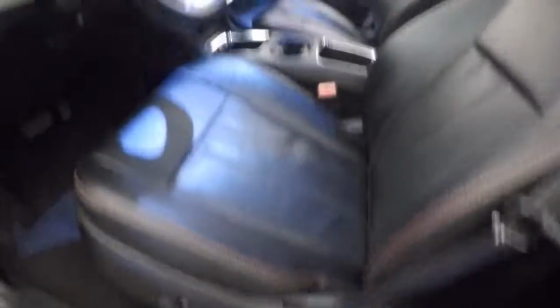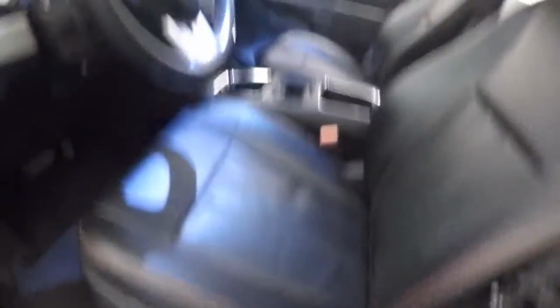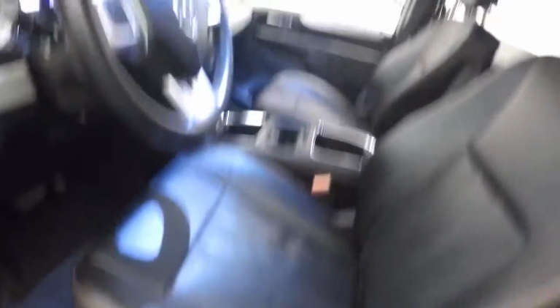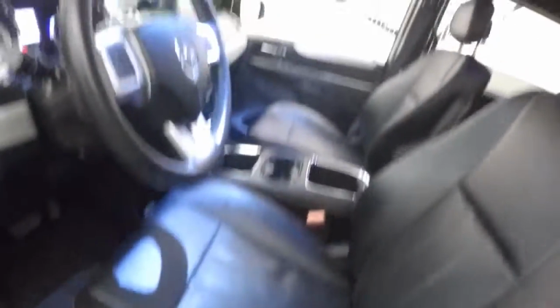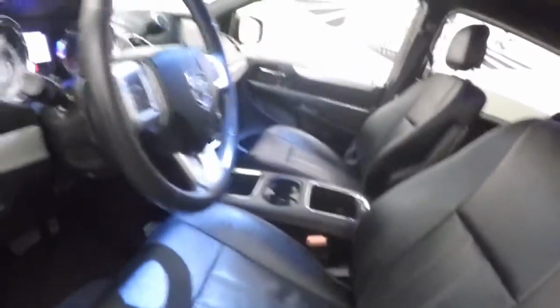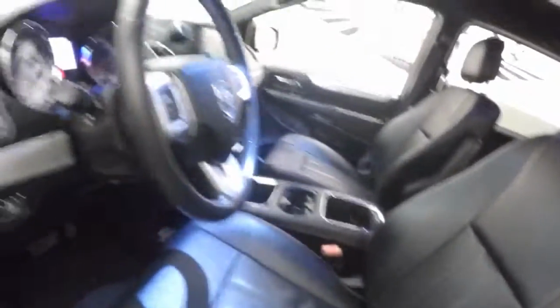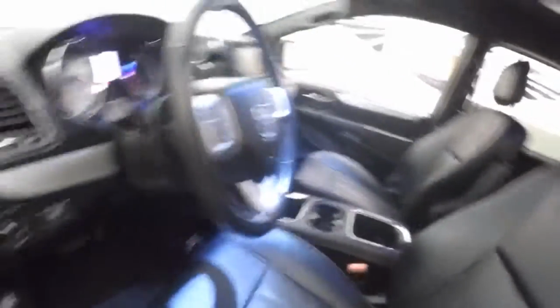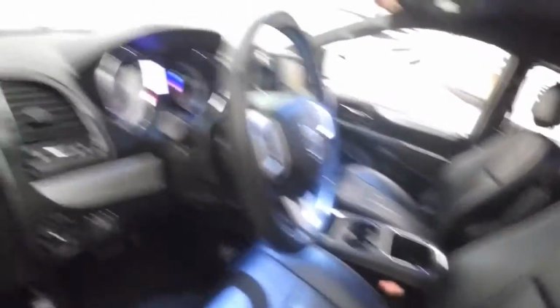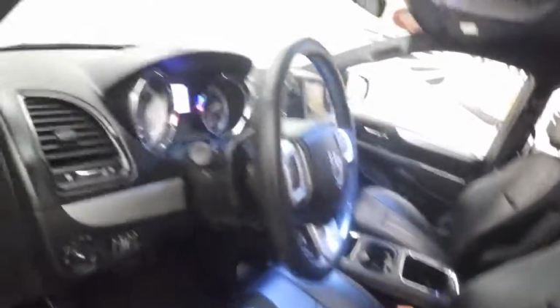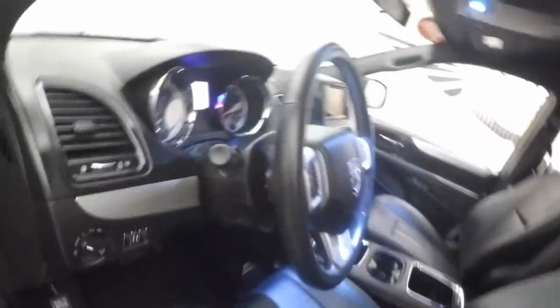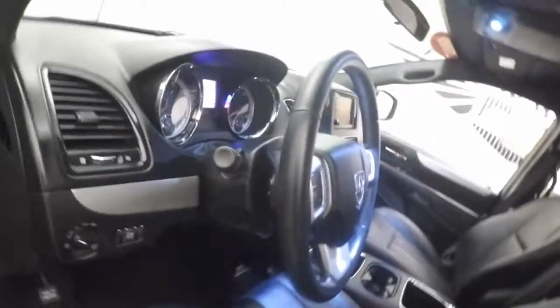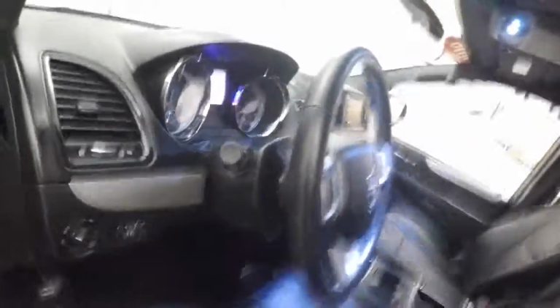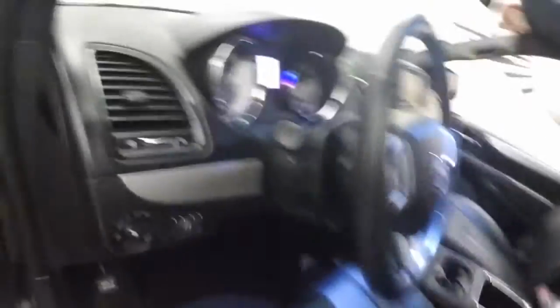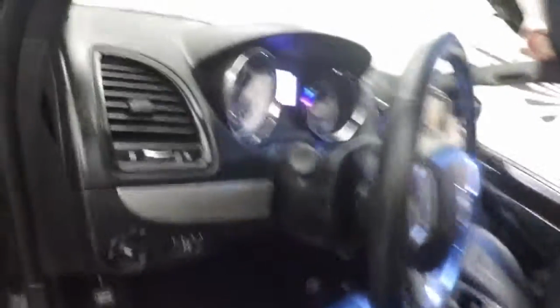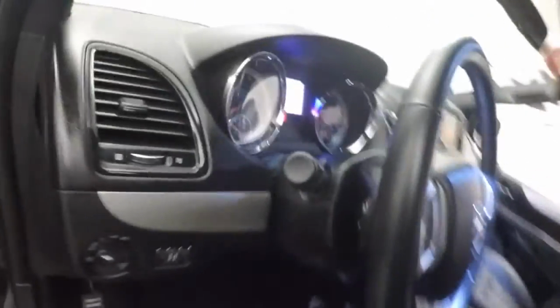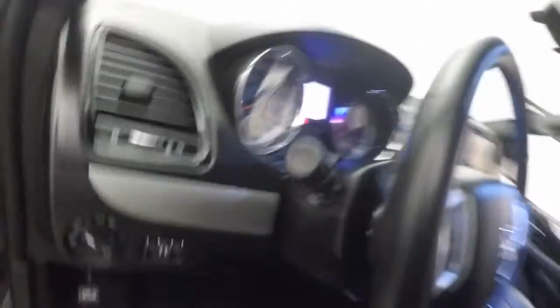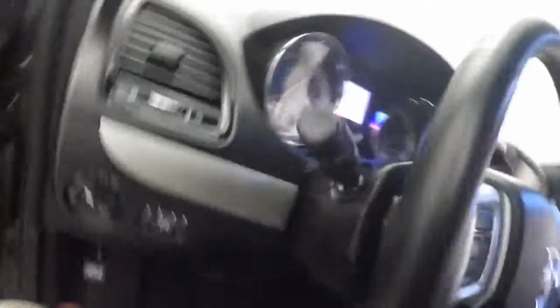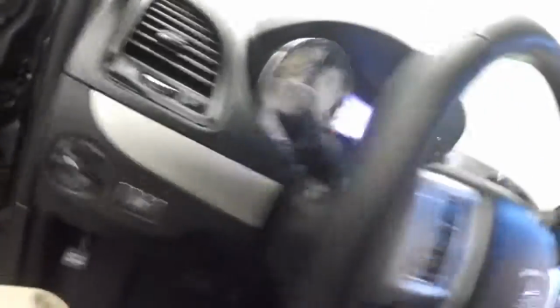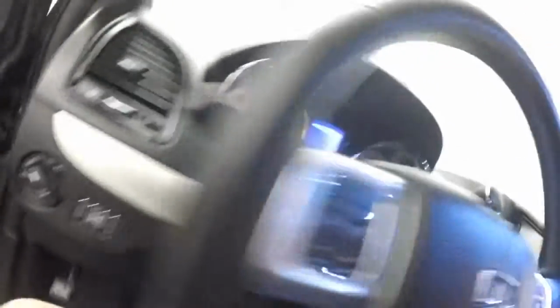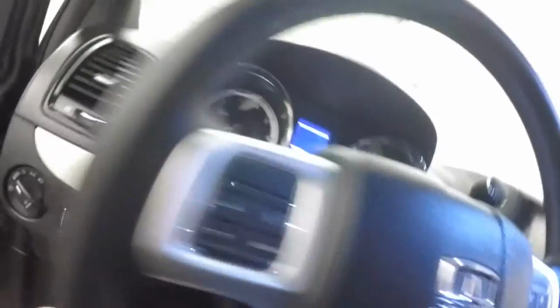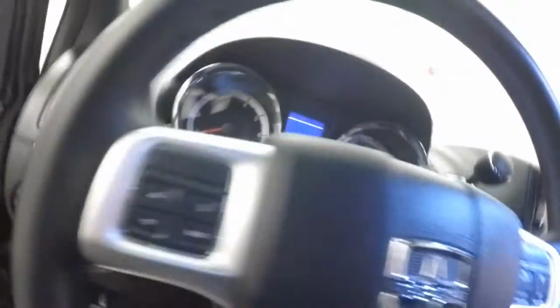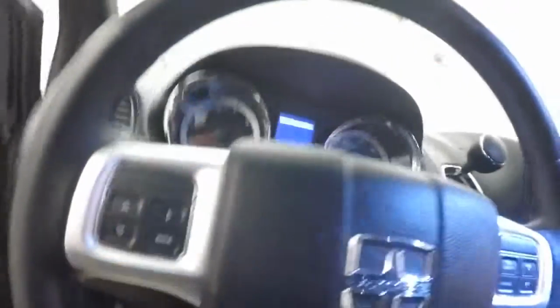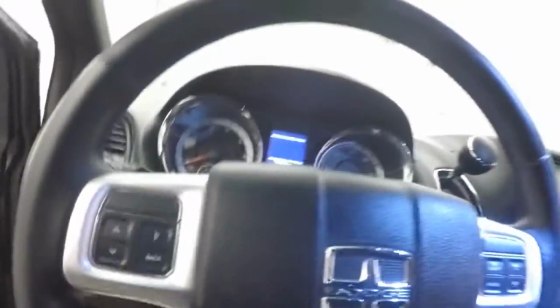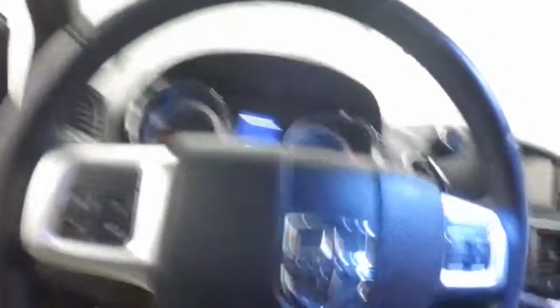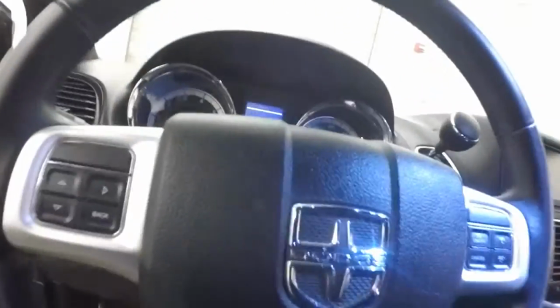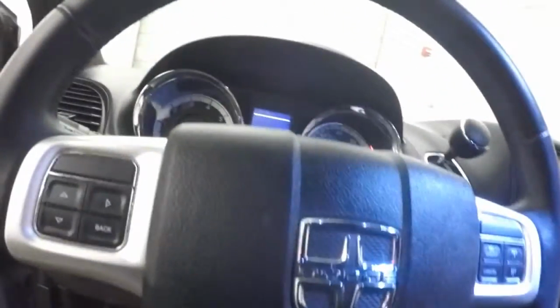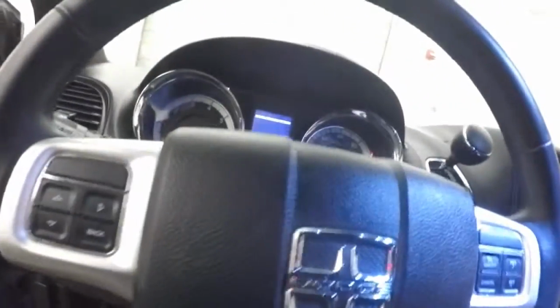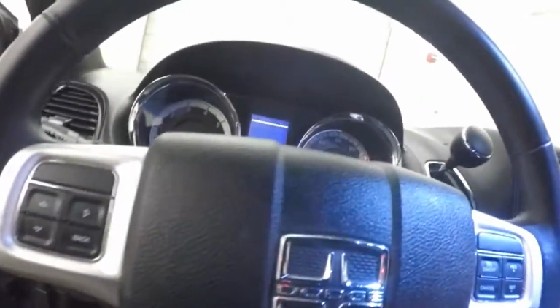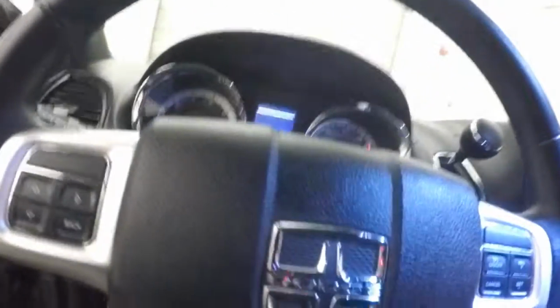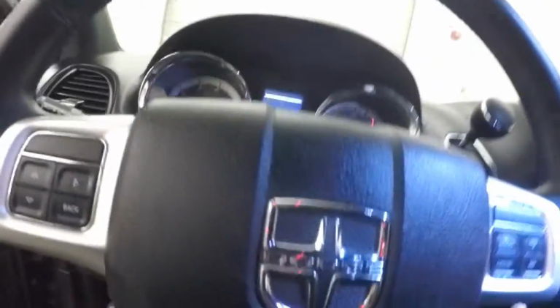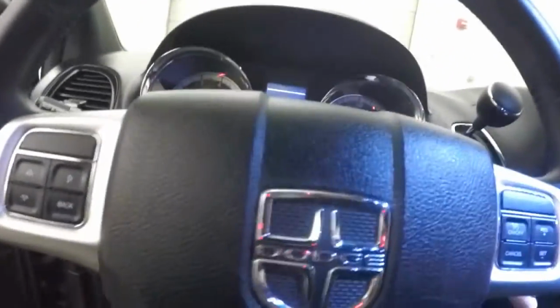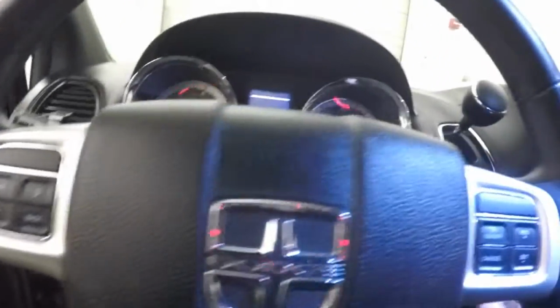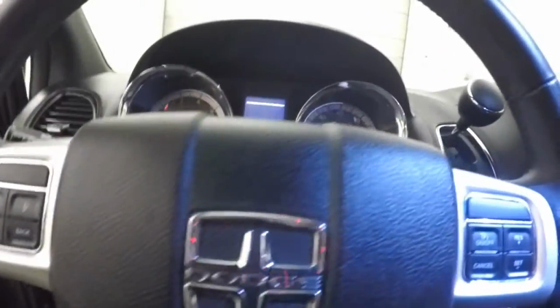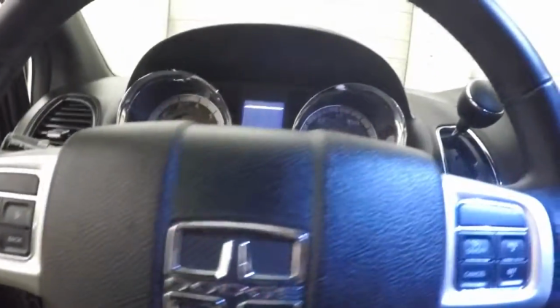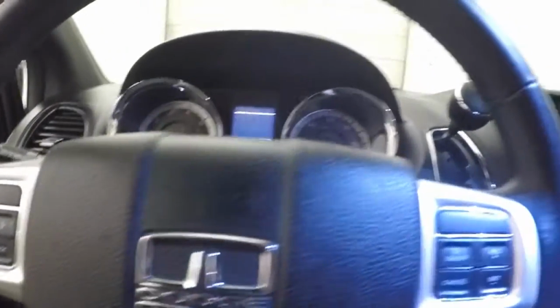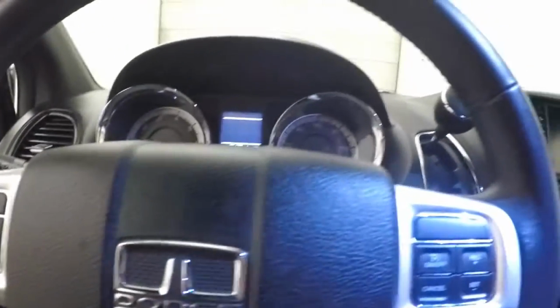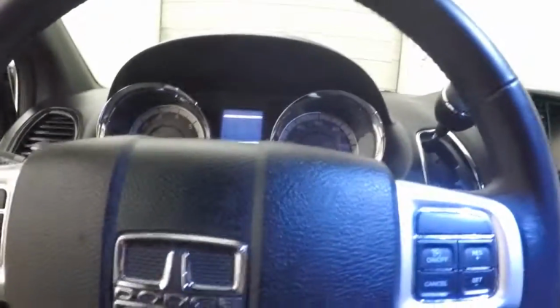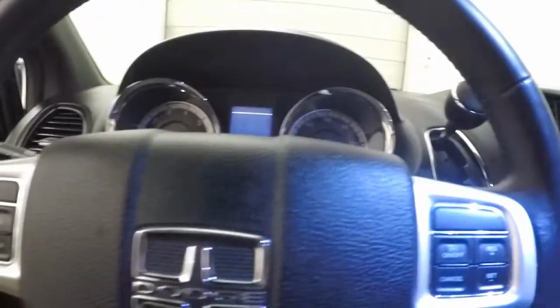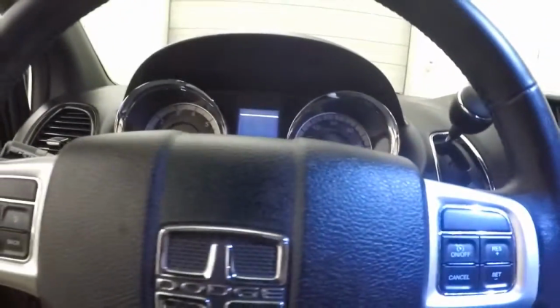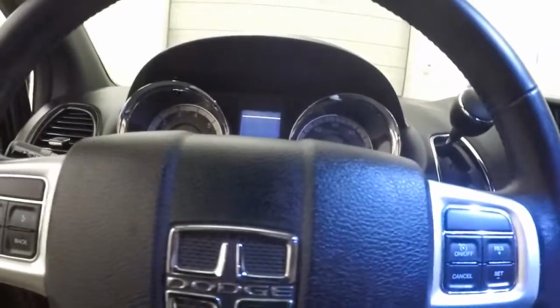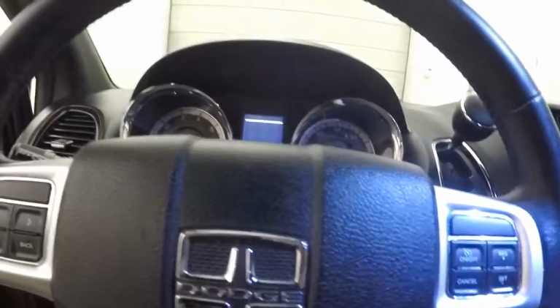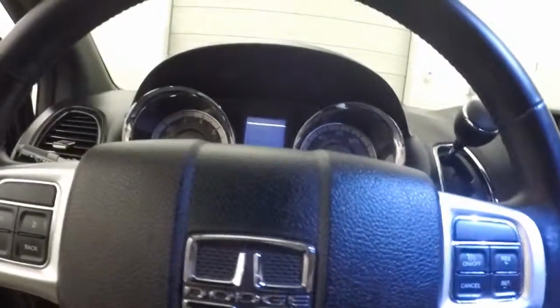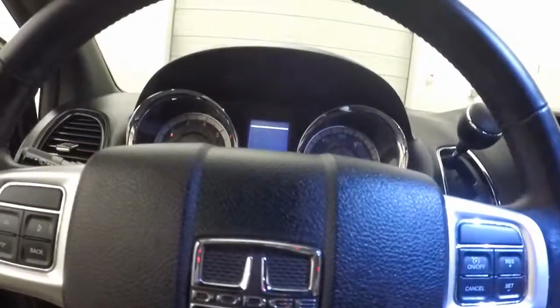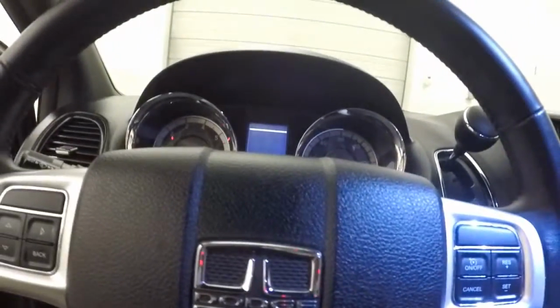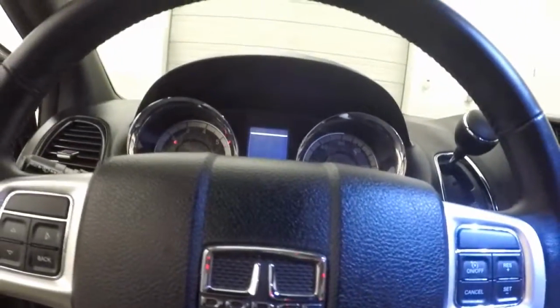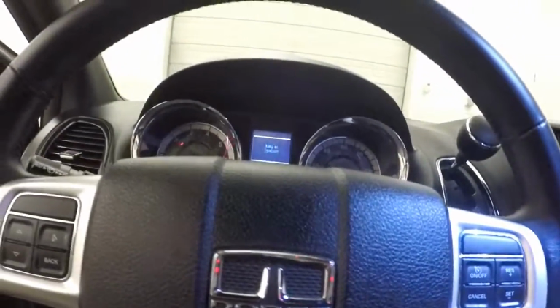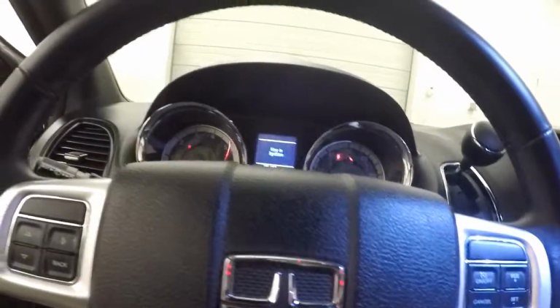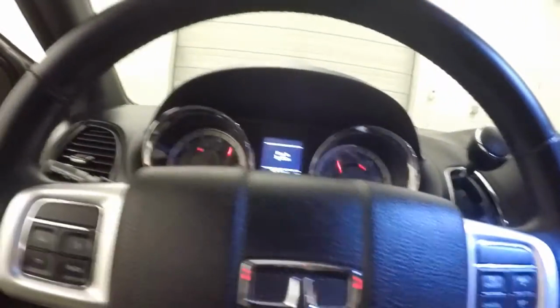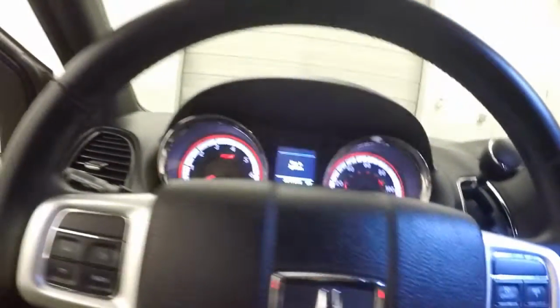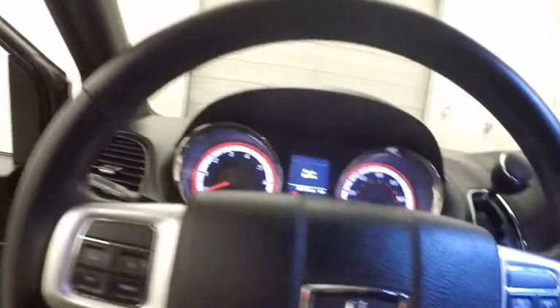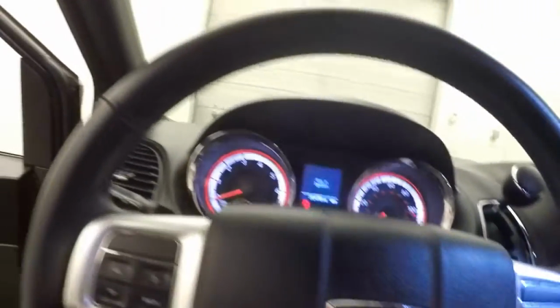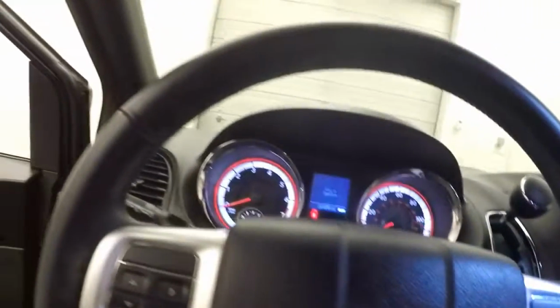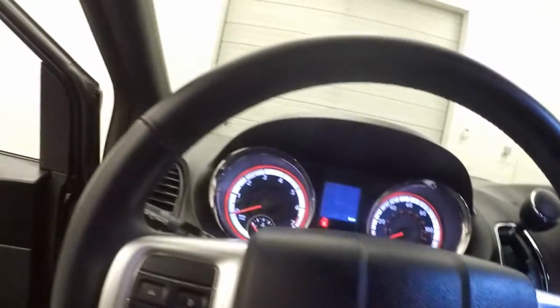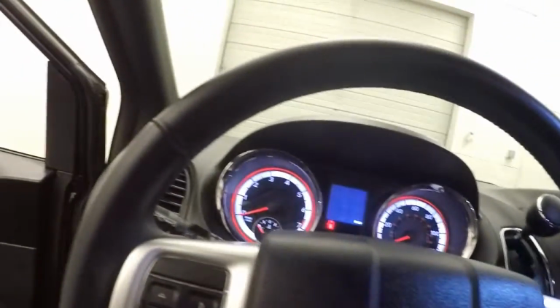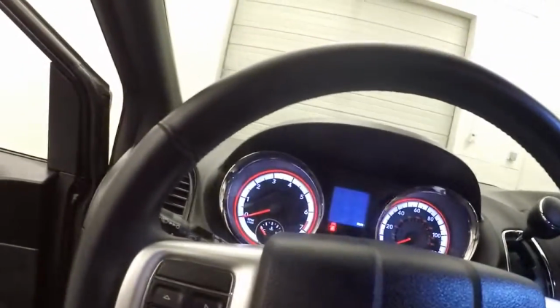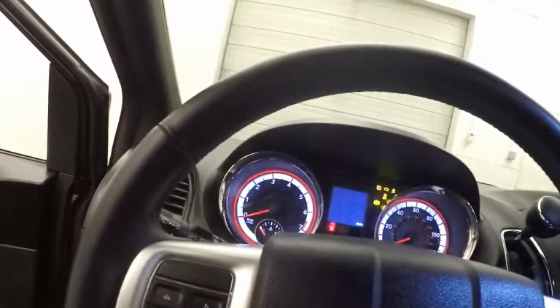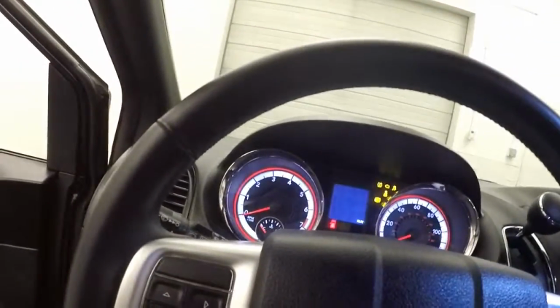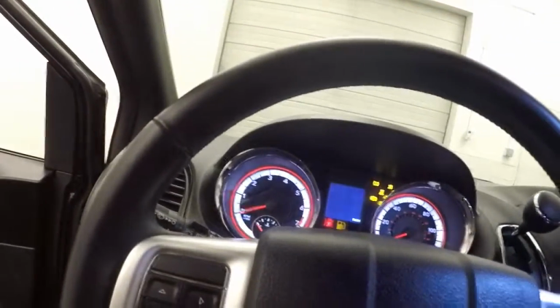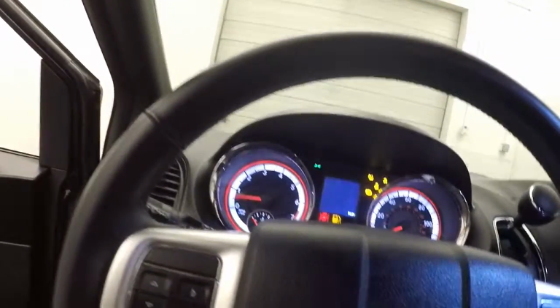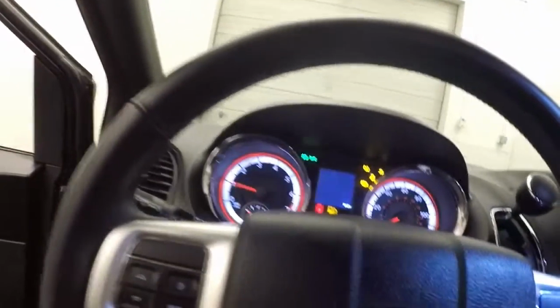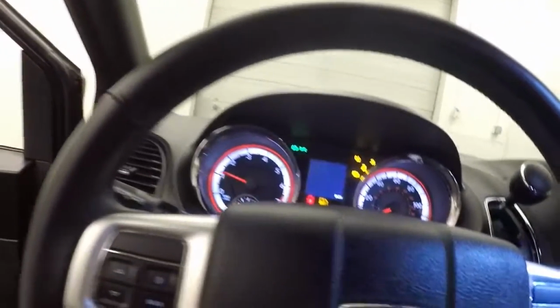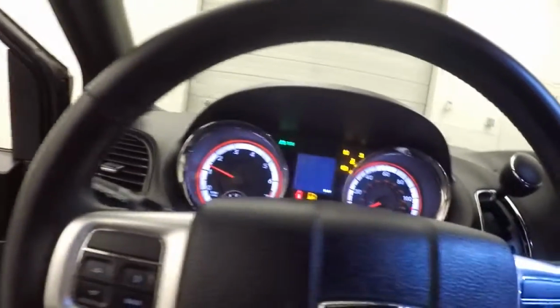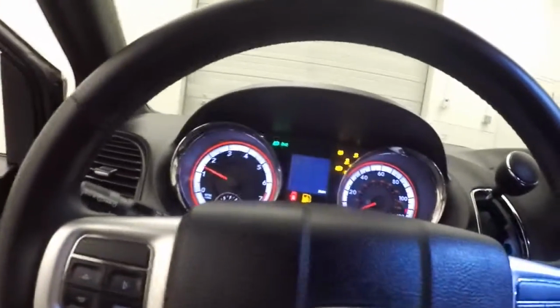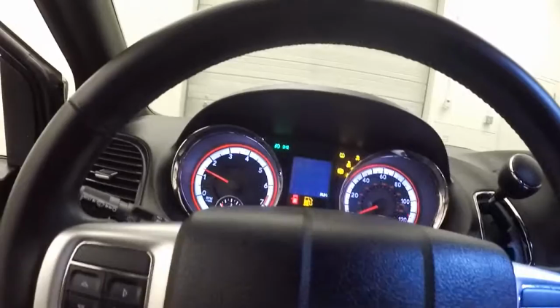Power seats. Menu and cruise control buttons on the steering wheel.